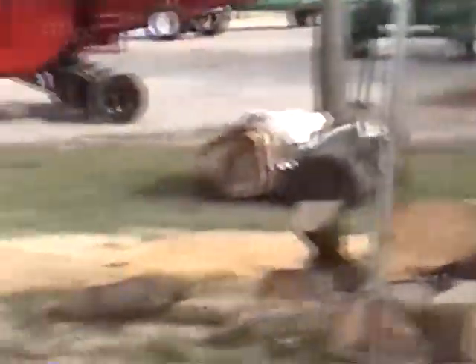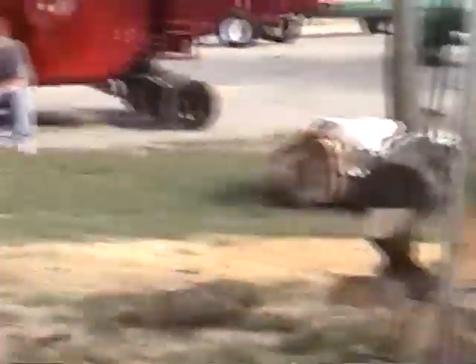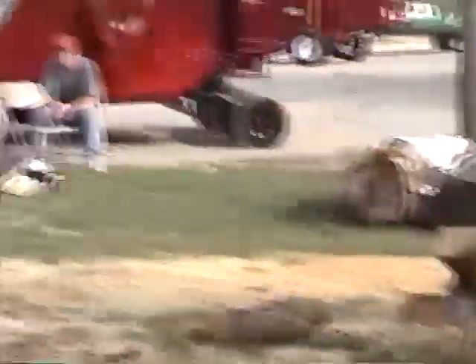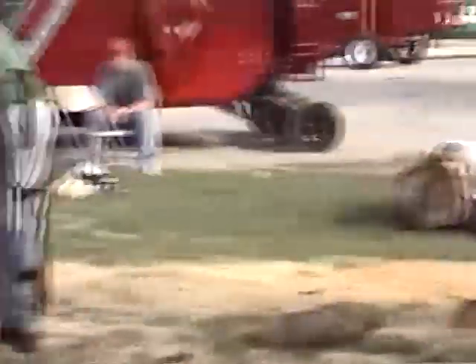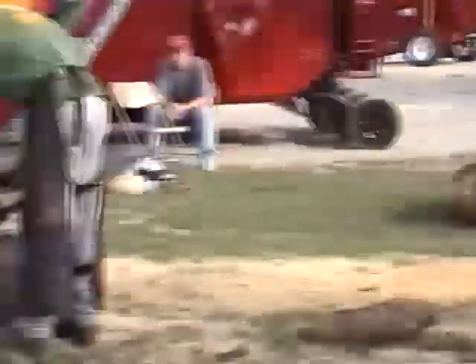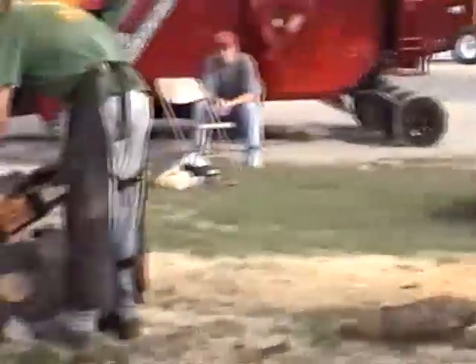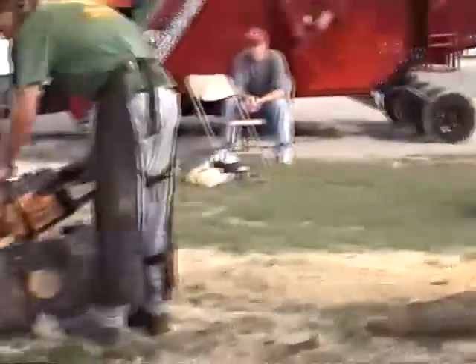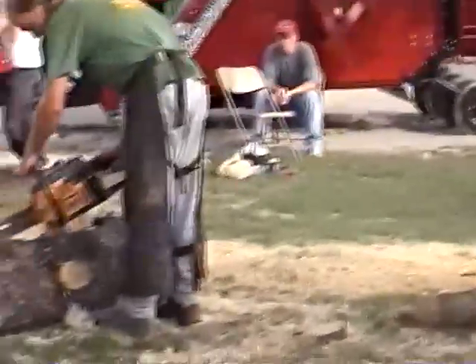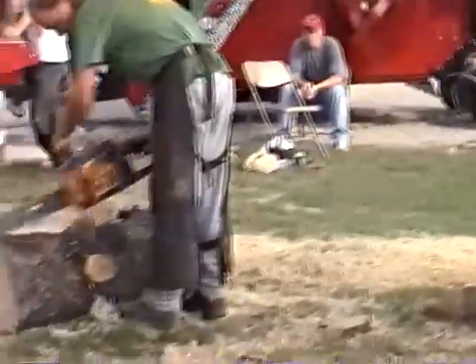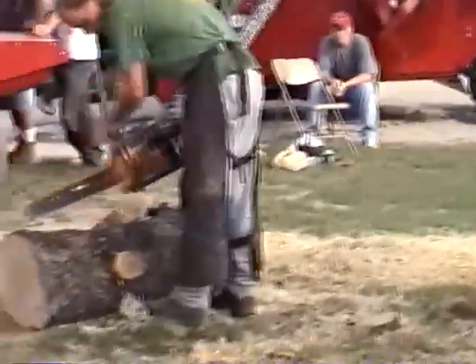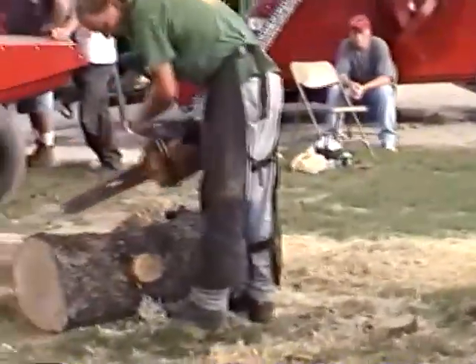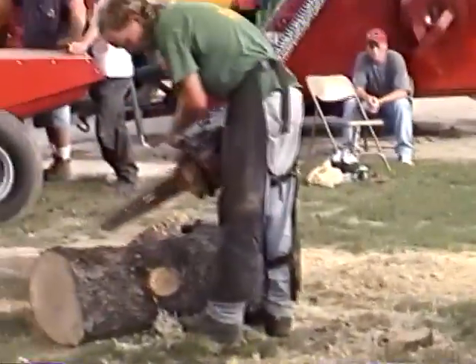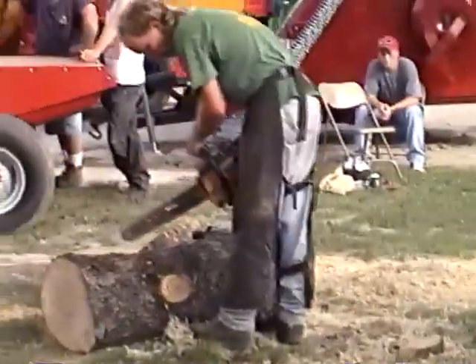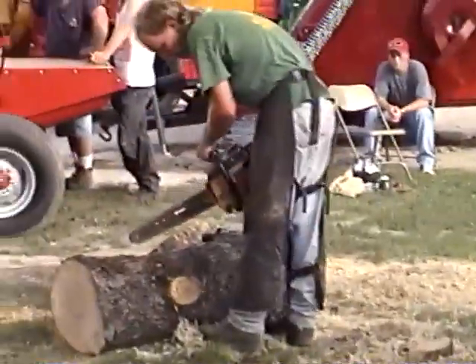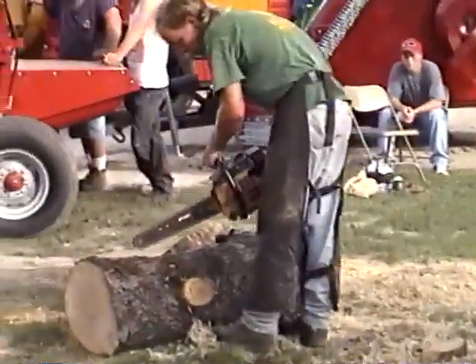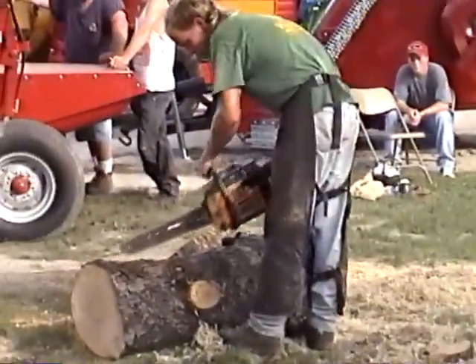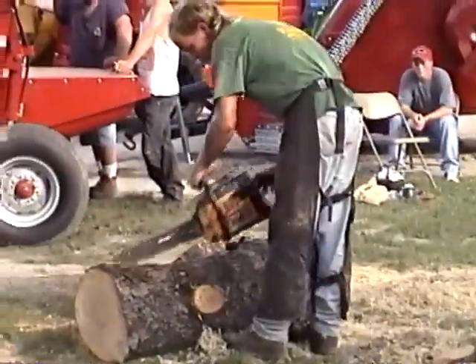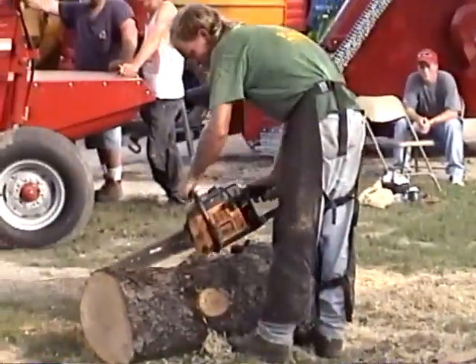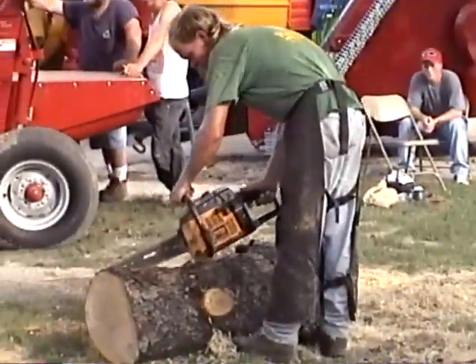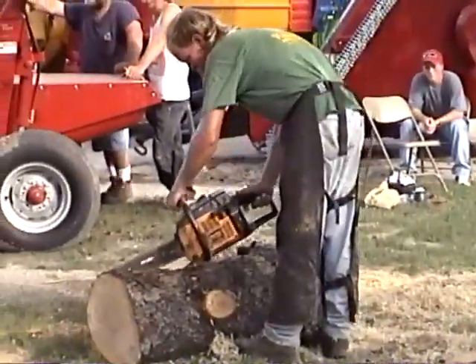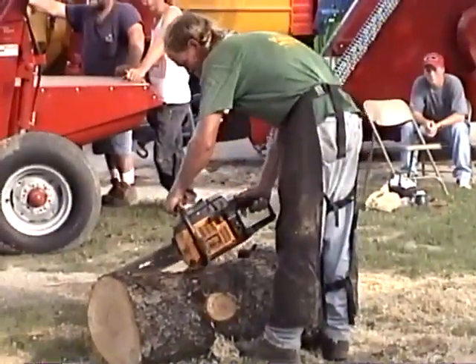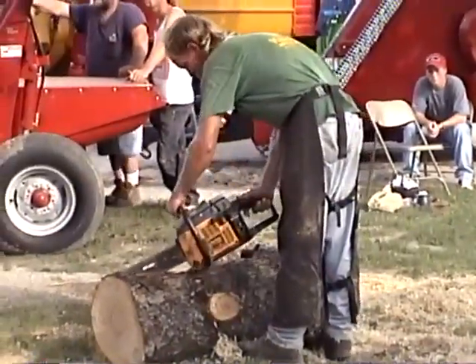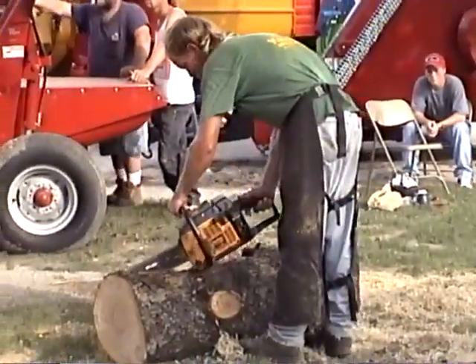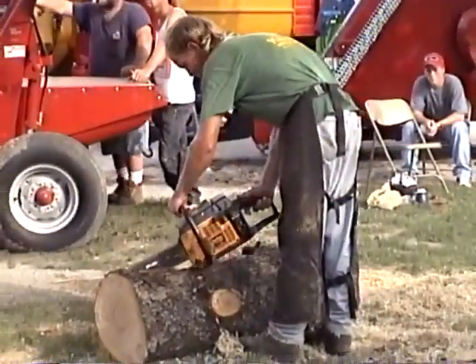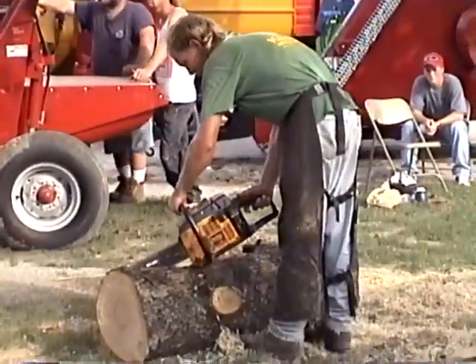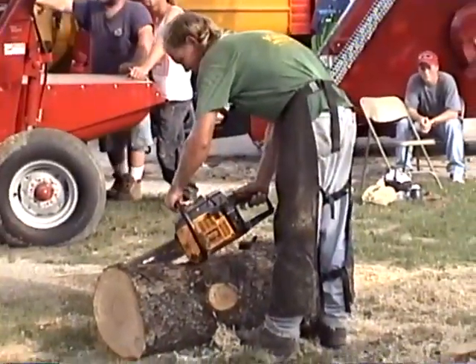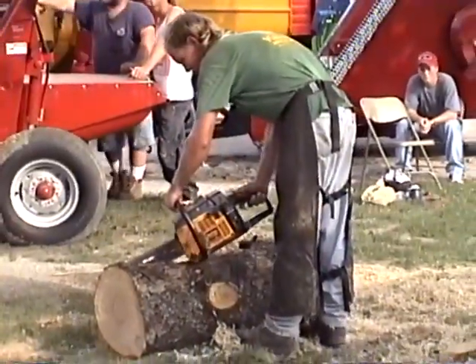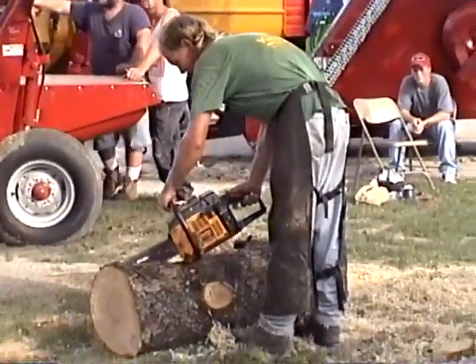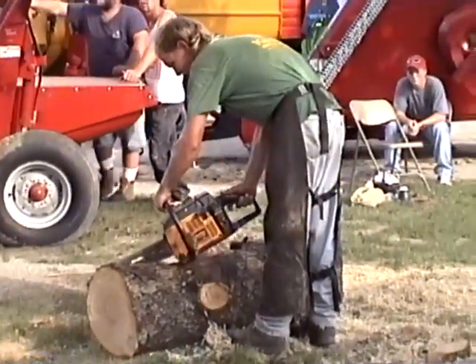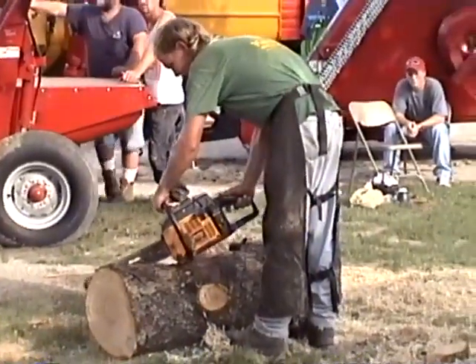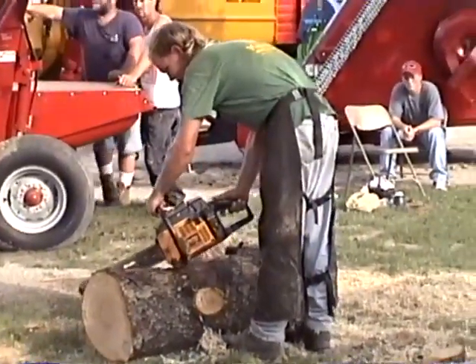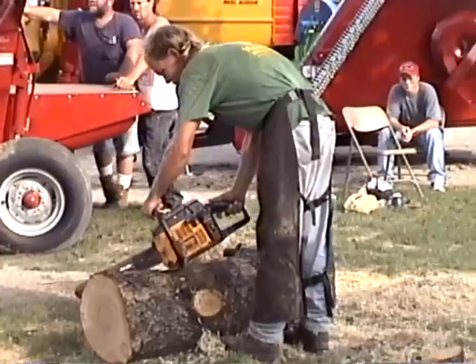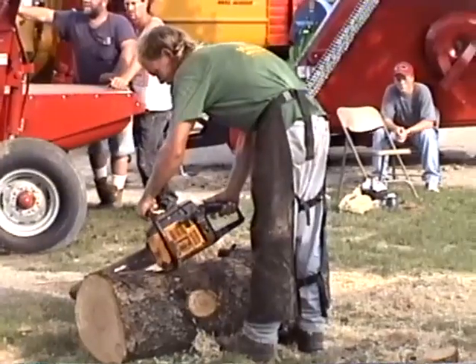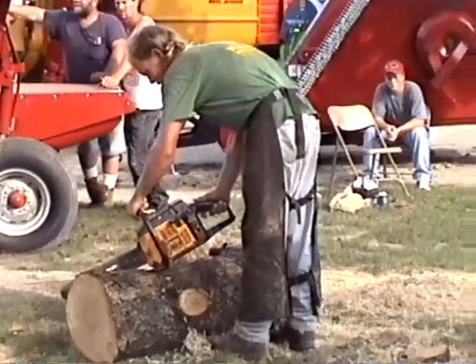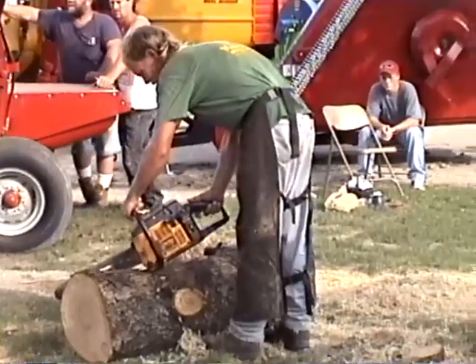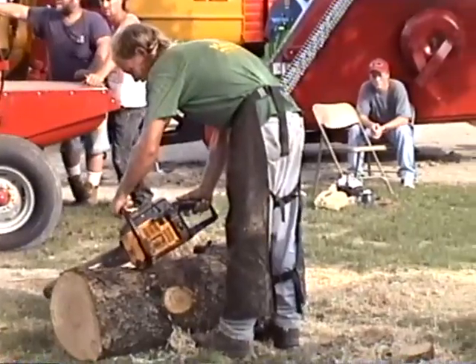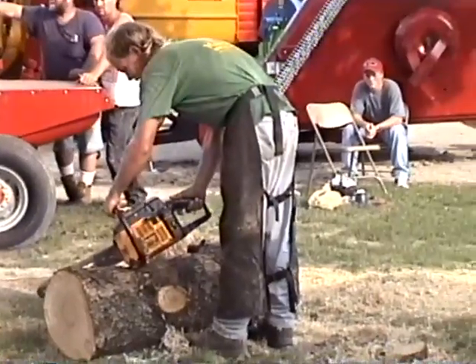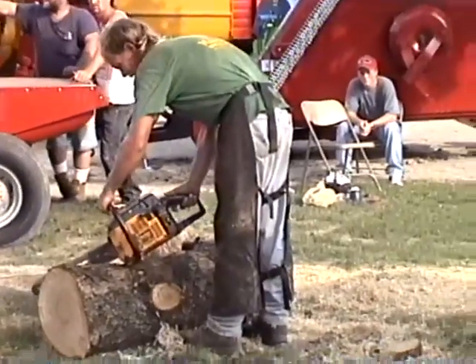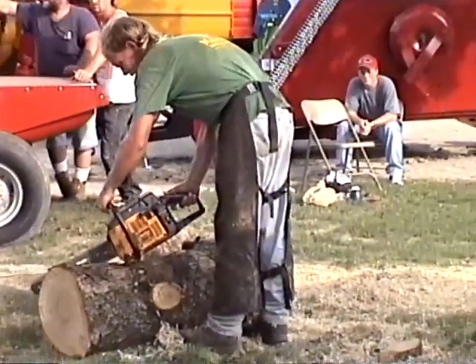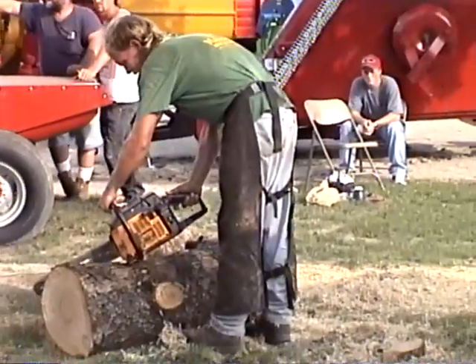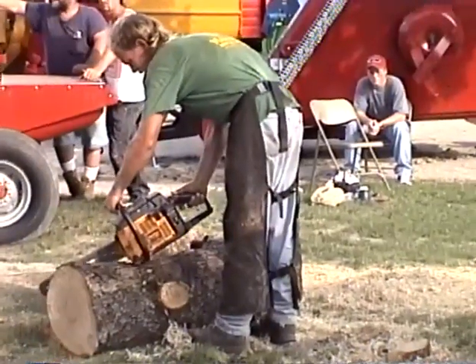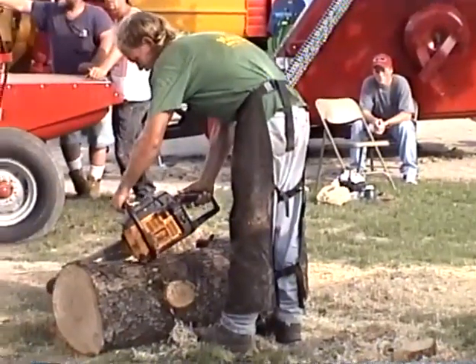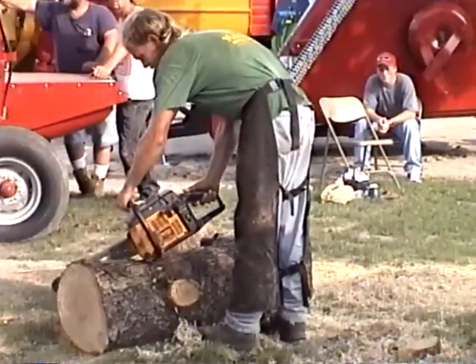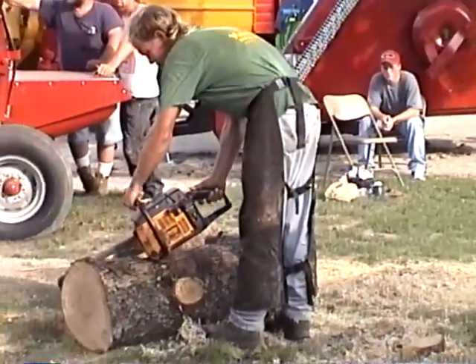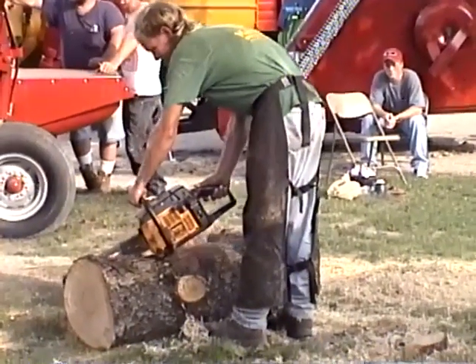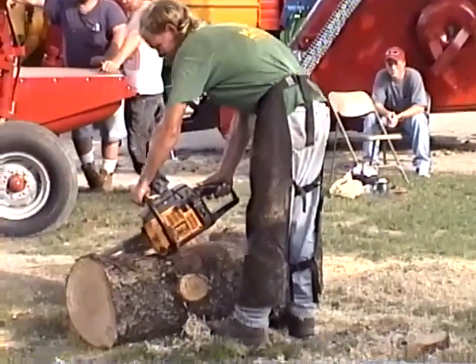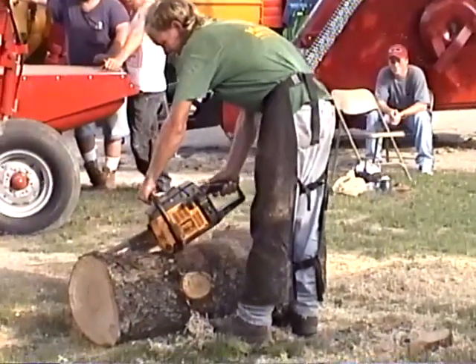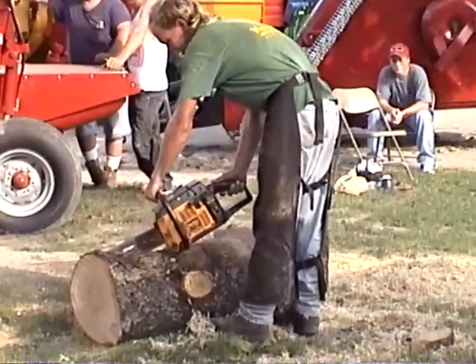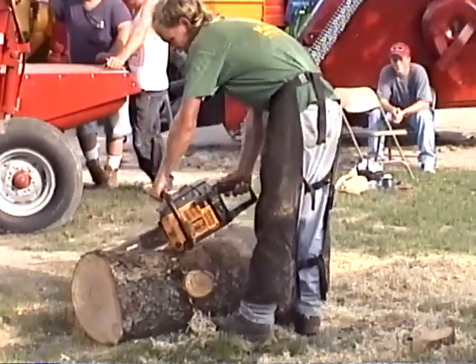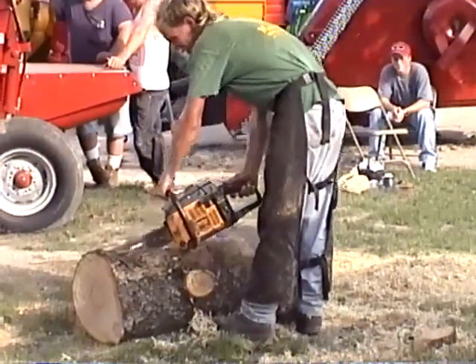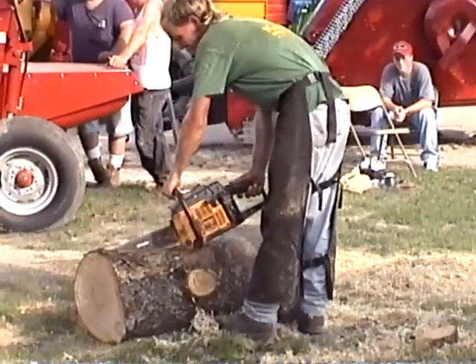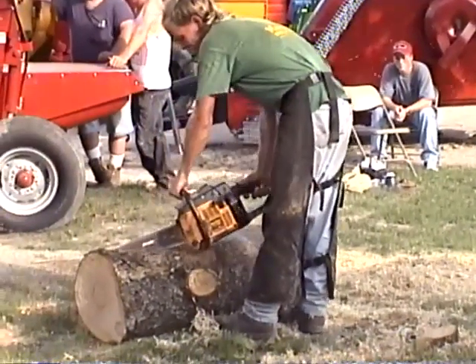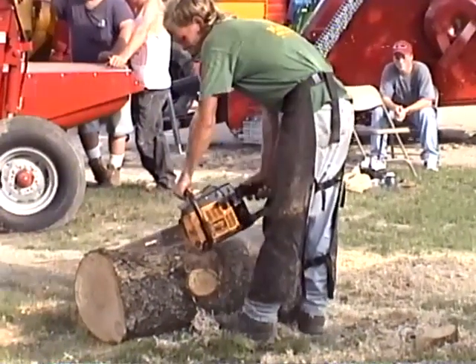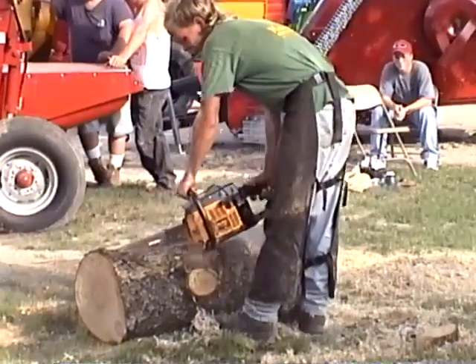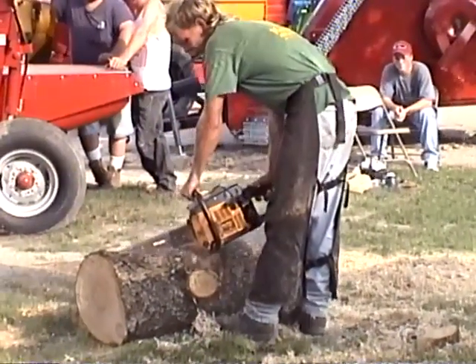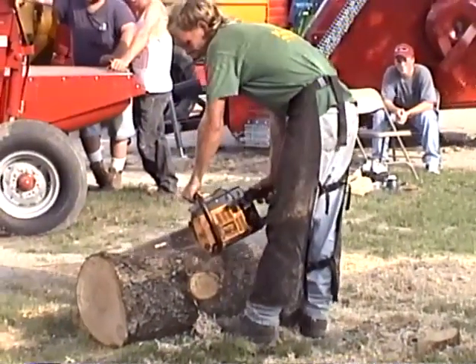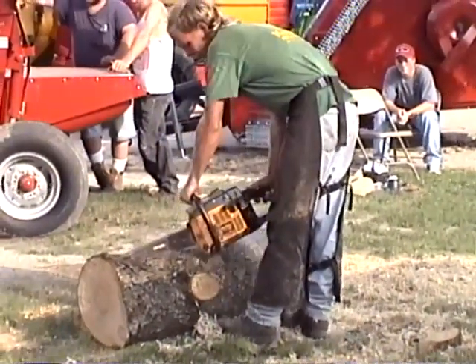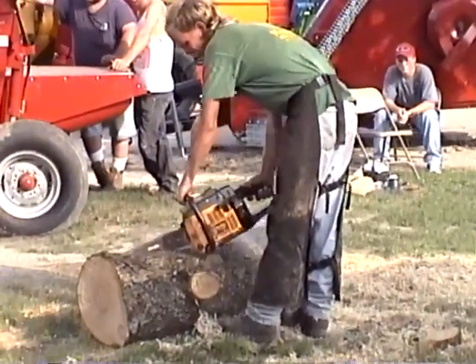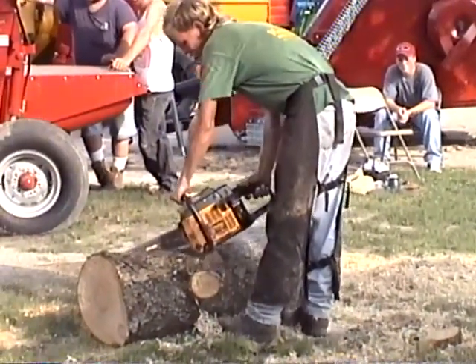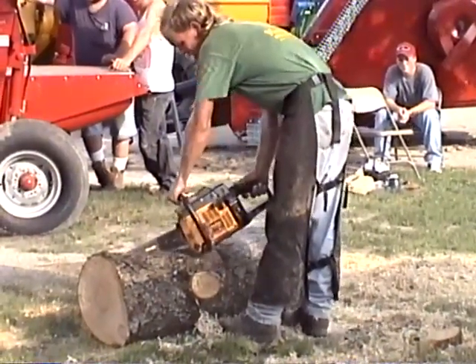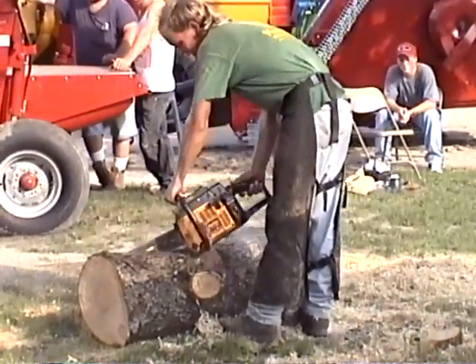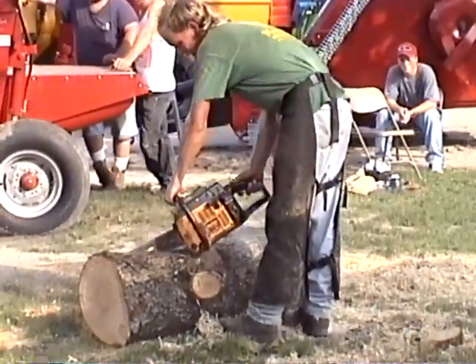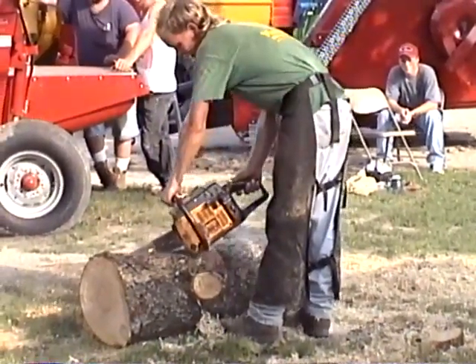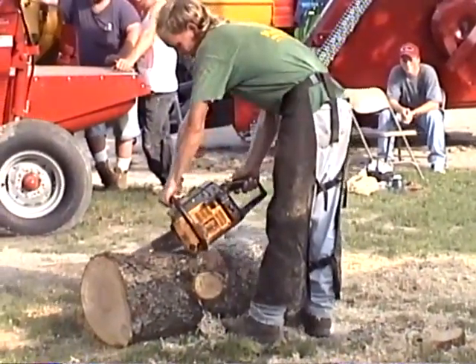Looks like my husband is going to be cutting up another piece. Pretty noisy.